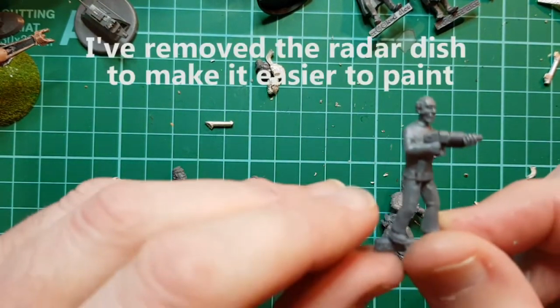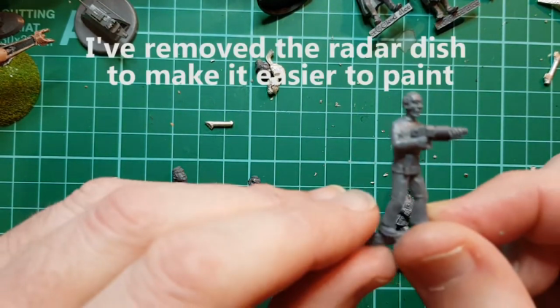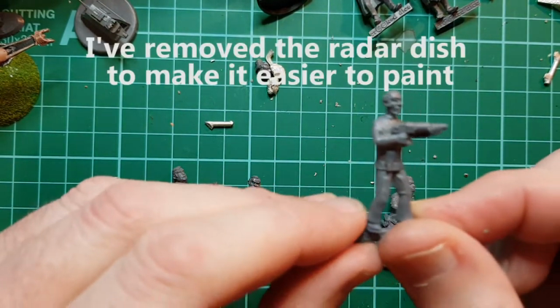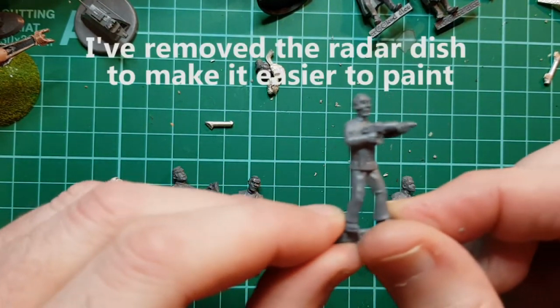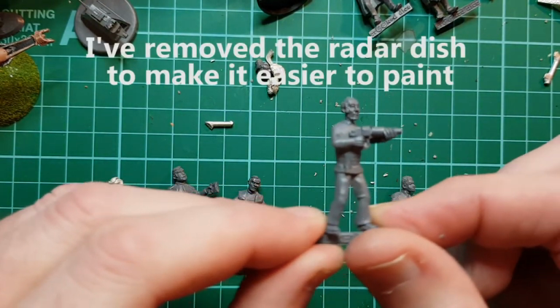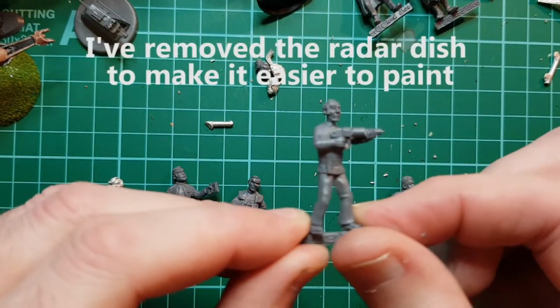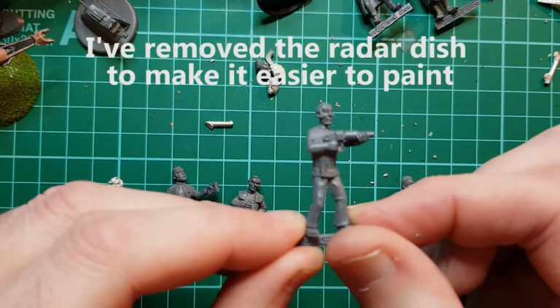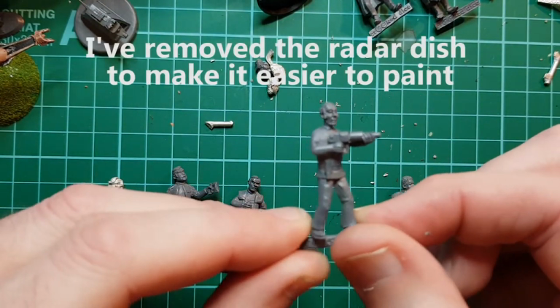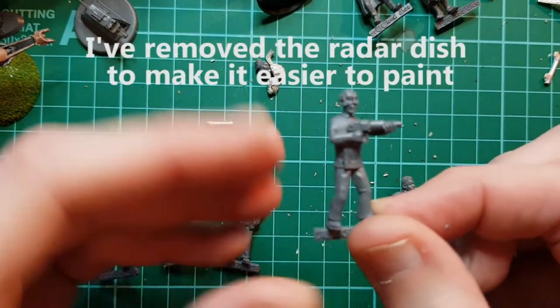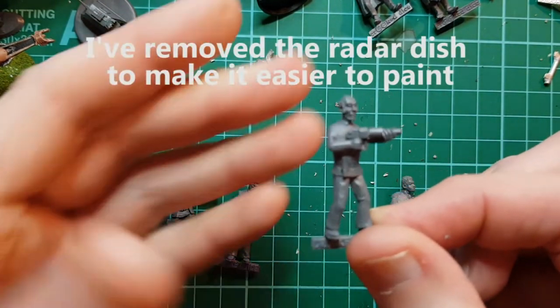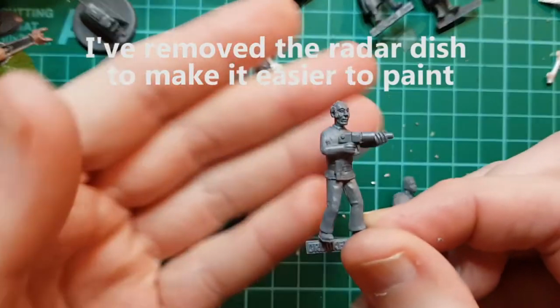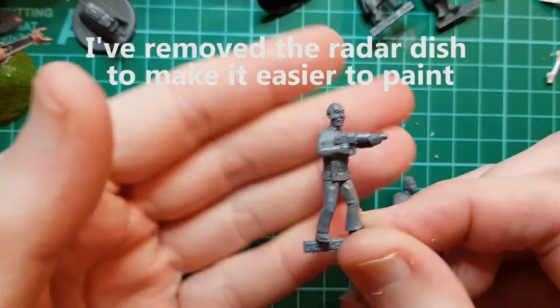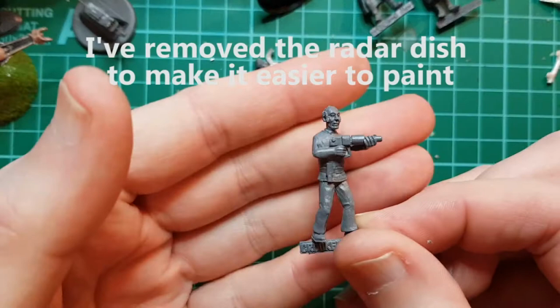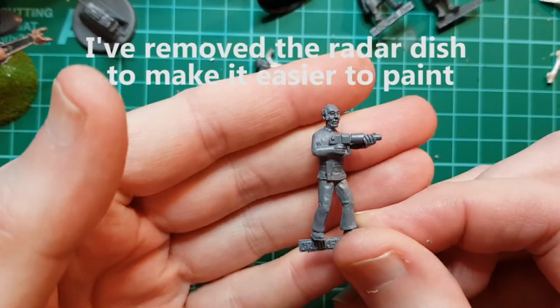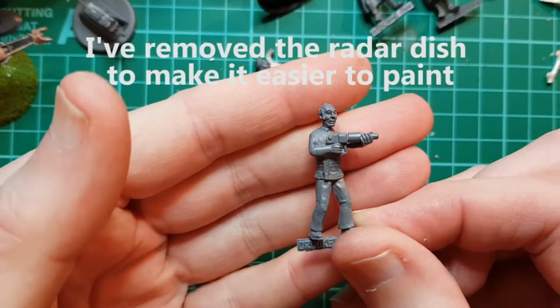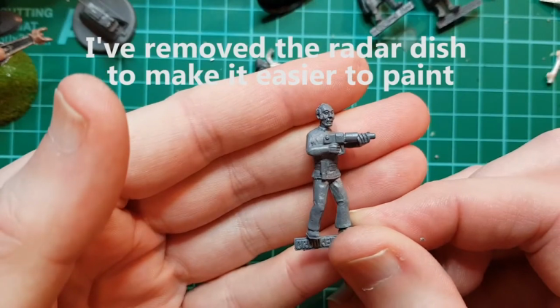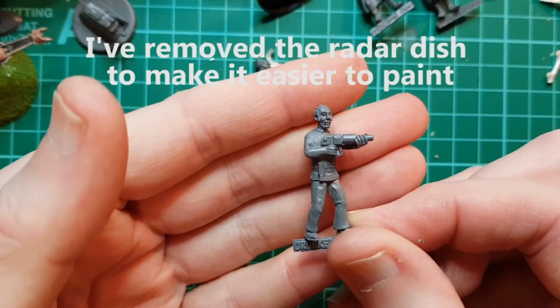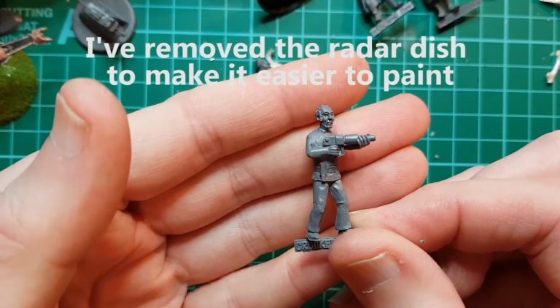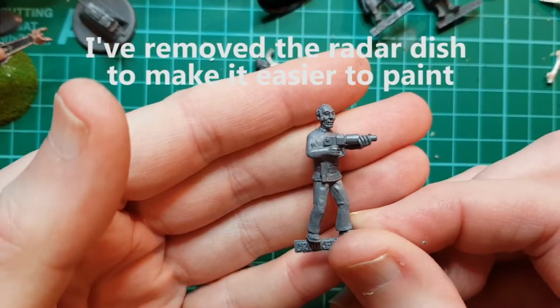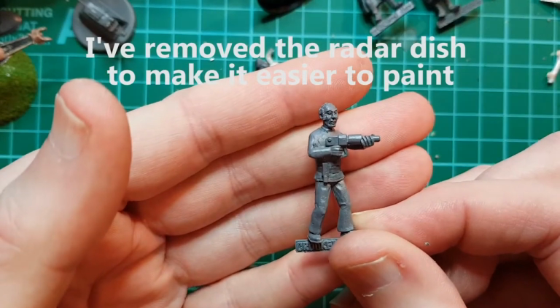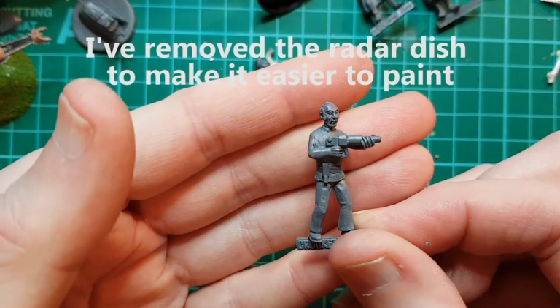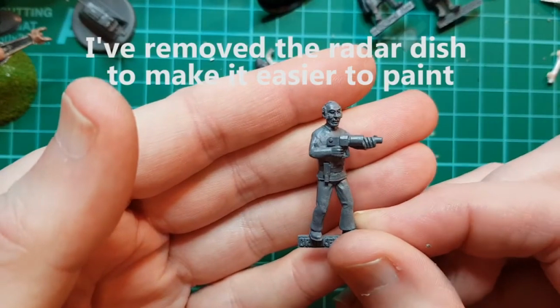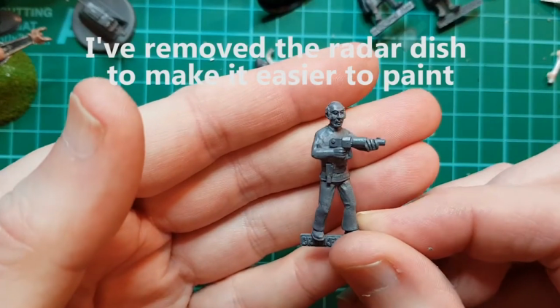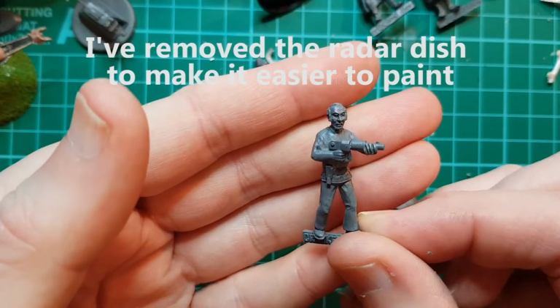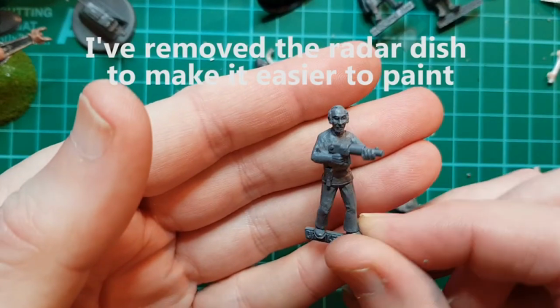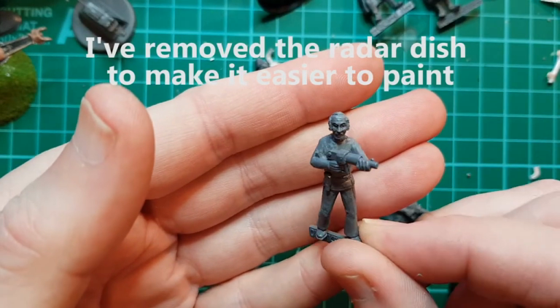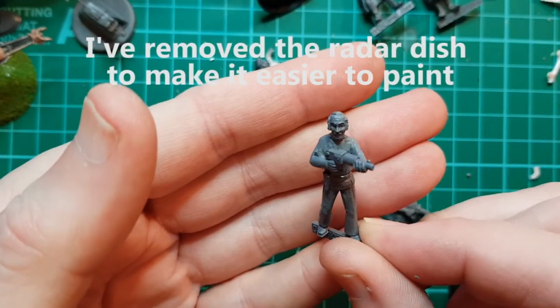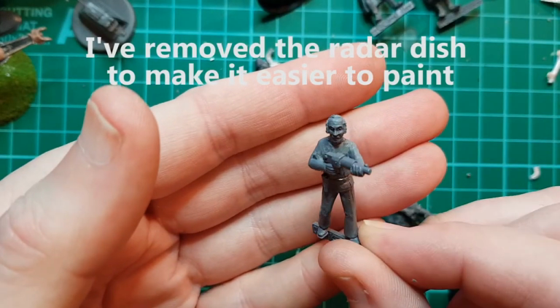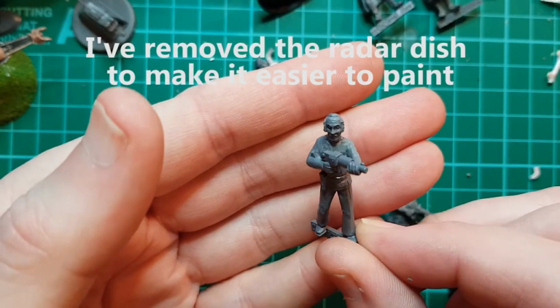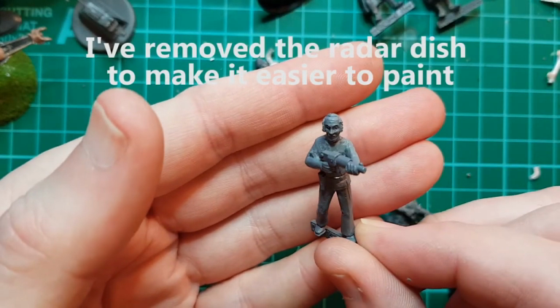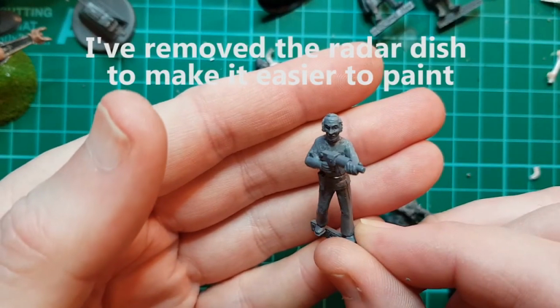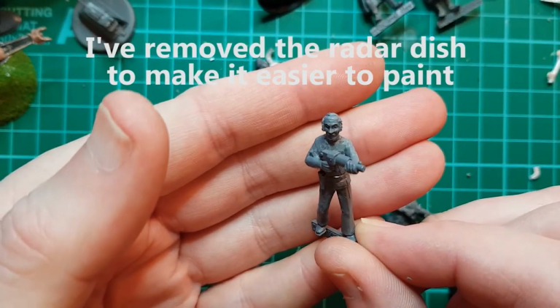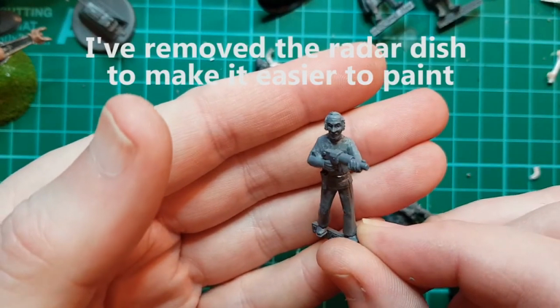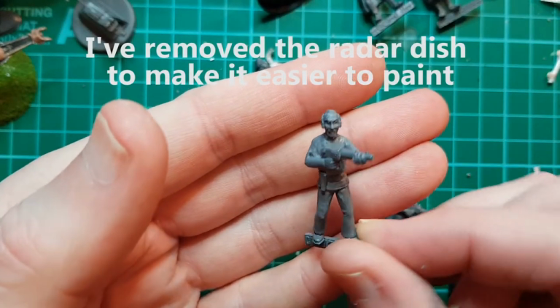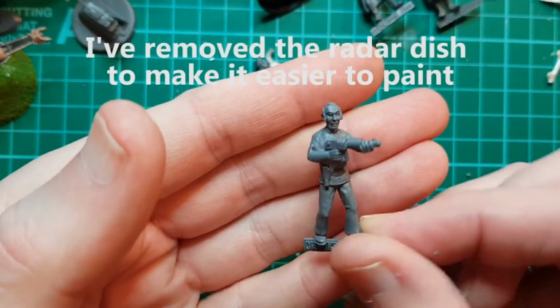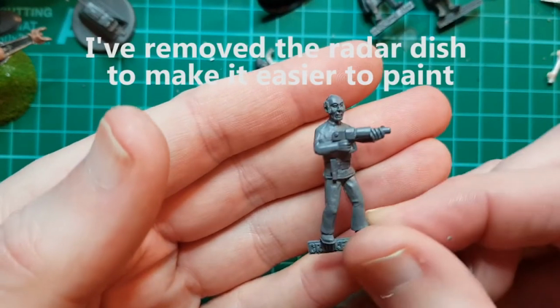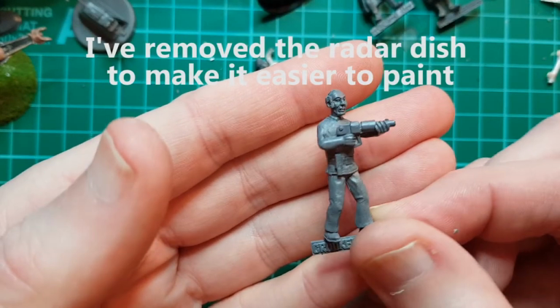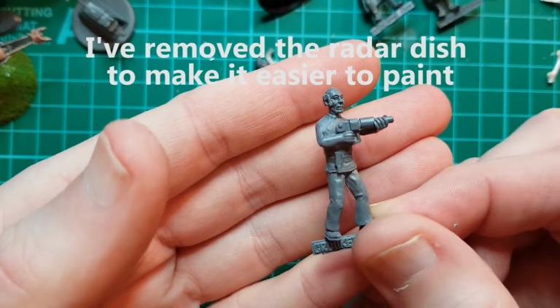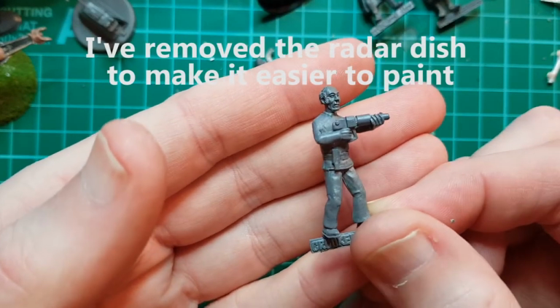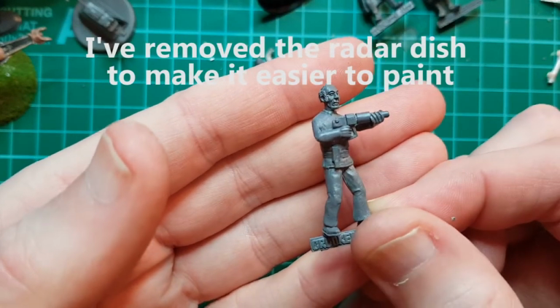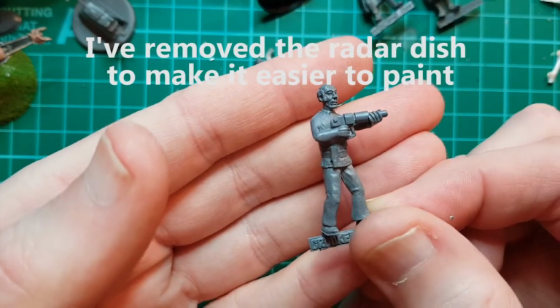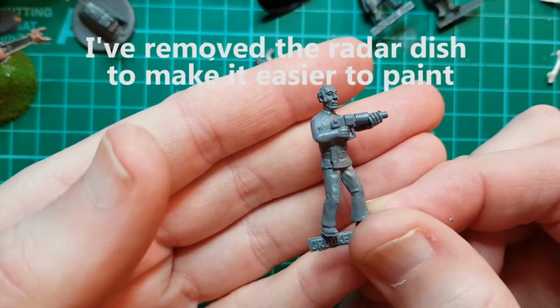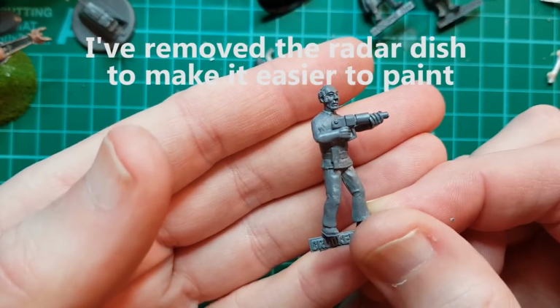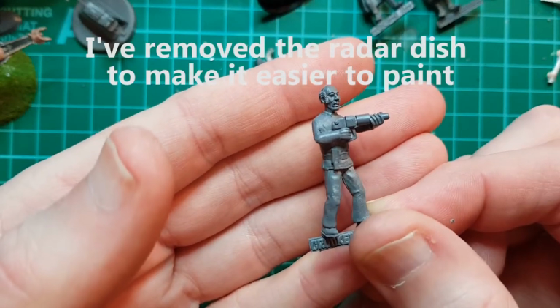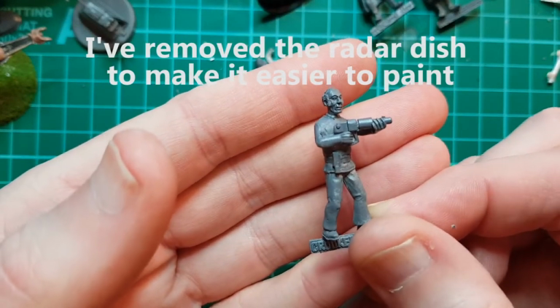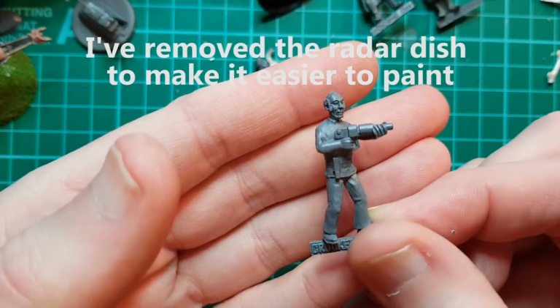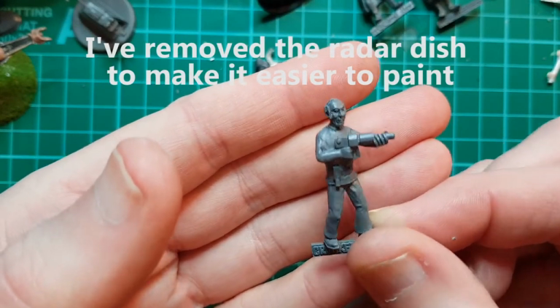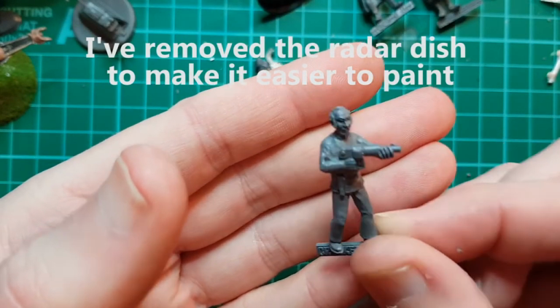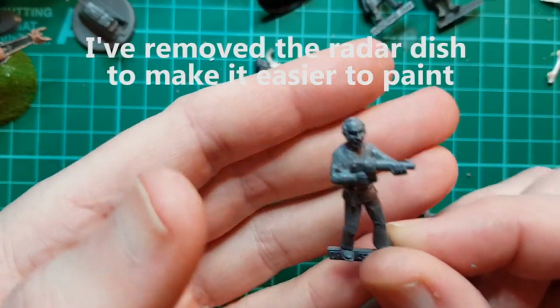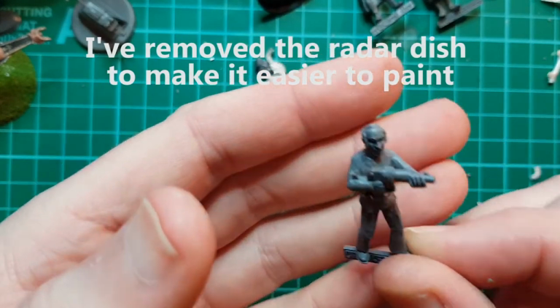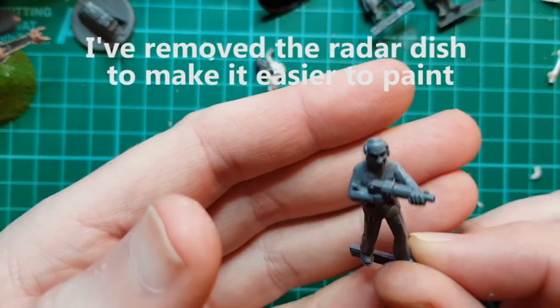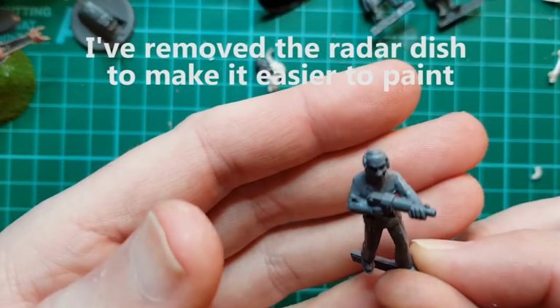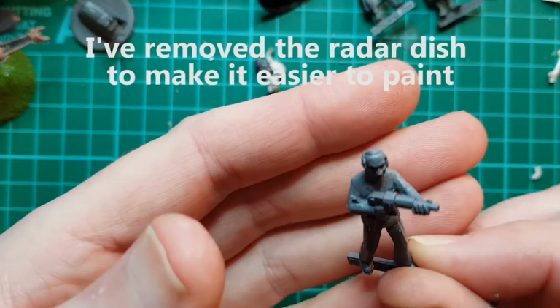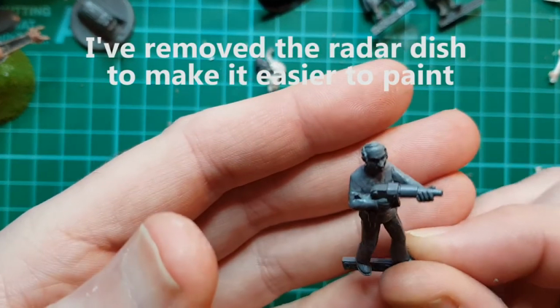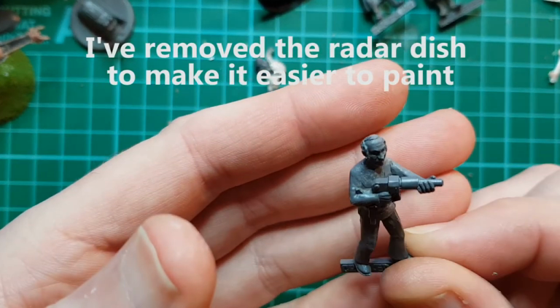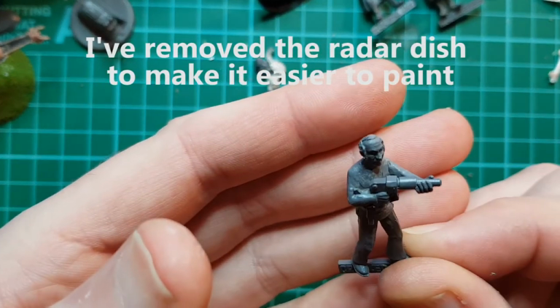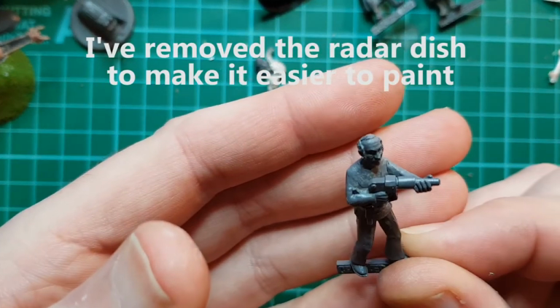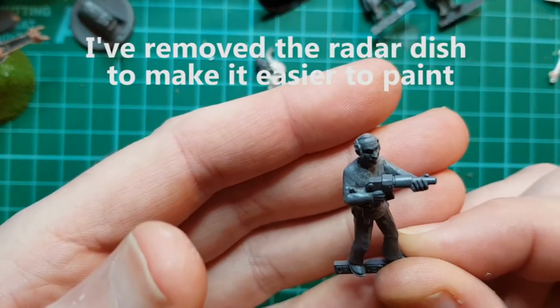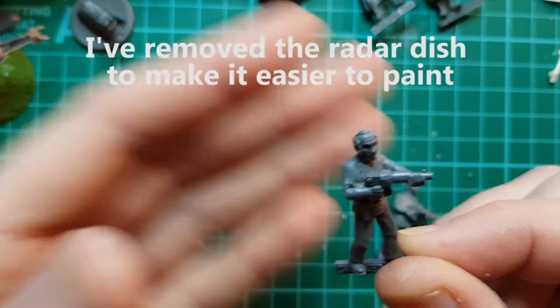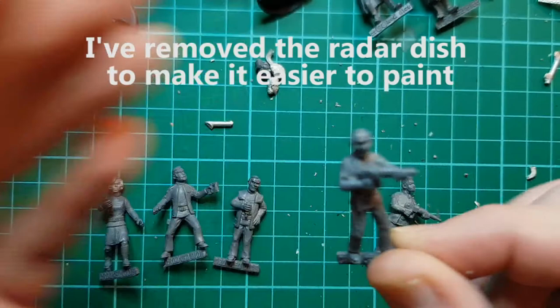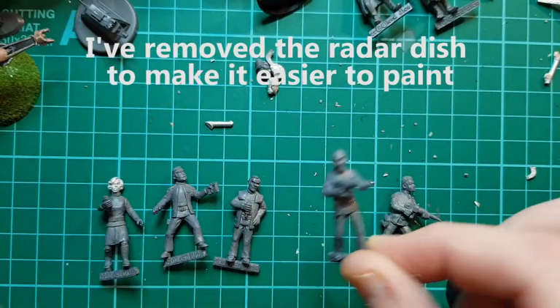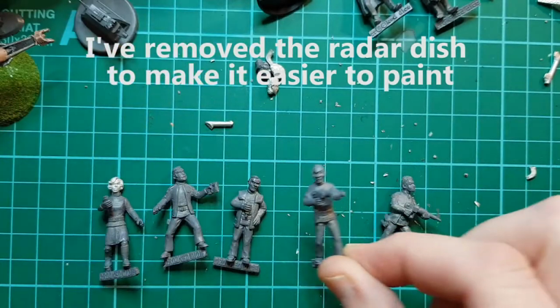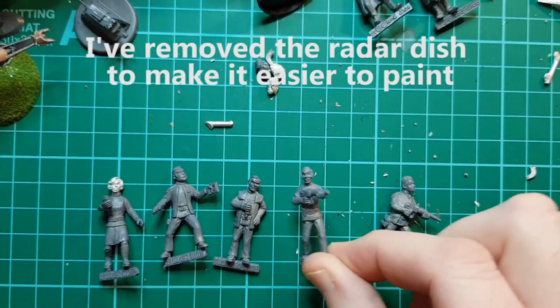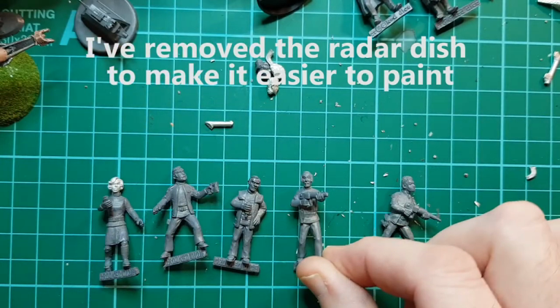Once he's undercoated, old Victor - he looks alright. Can't see any of the scrape marks.